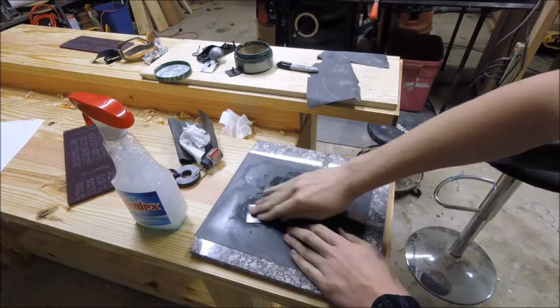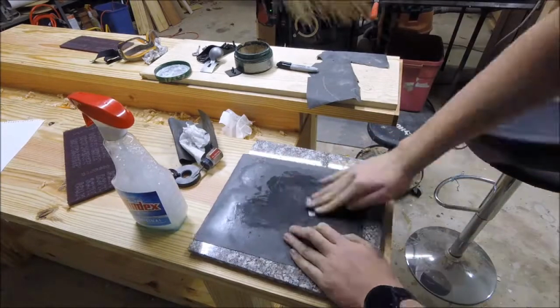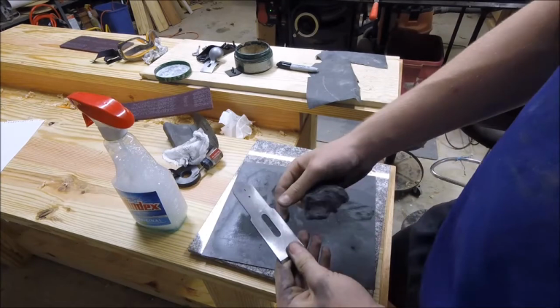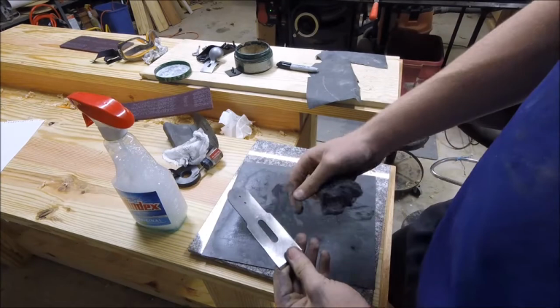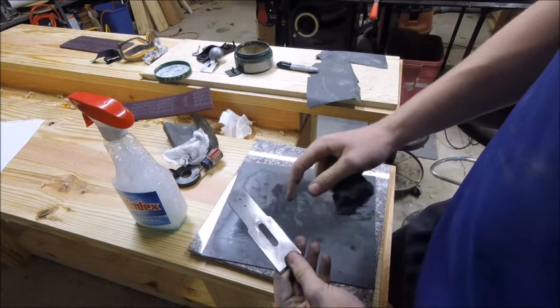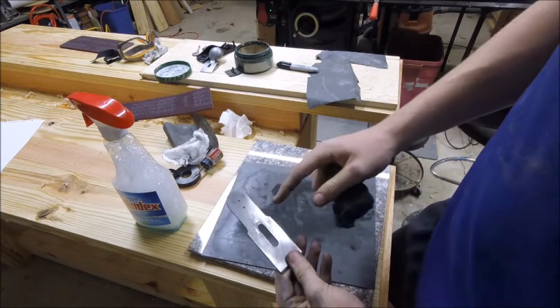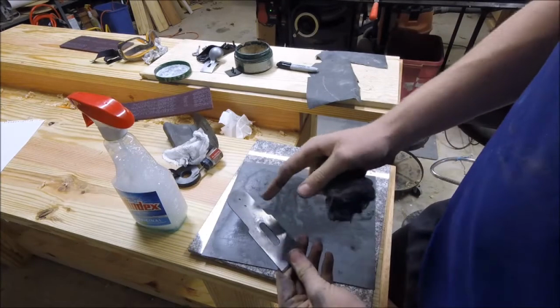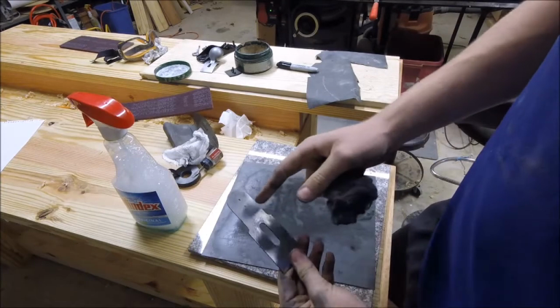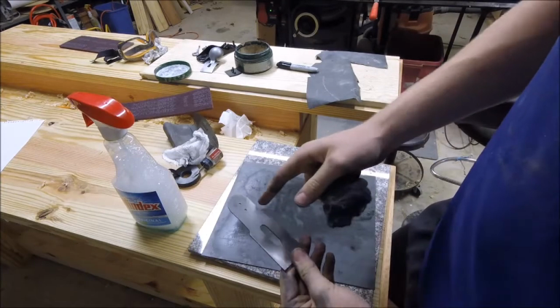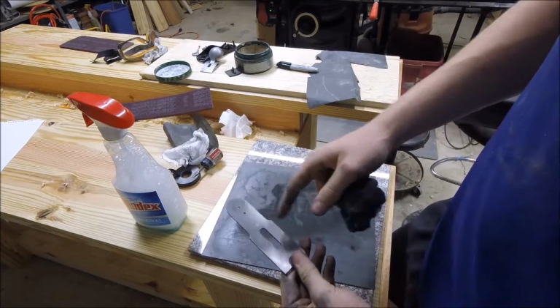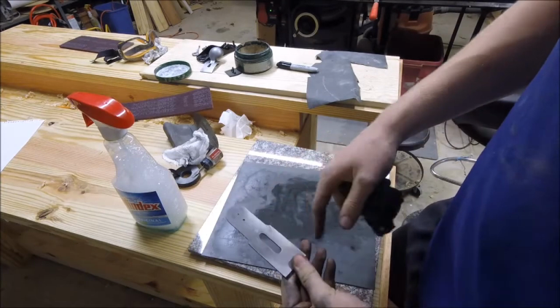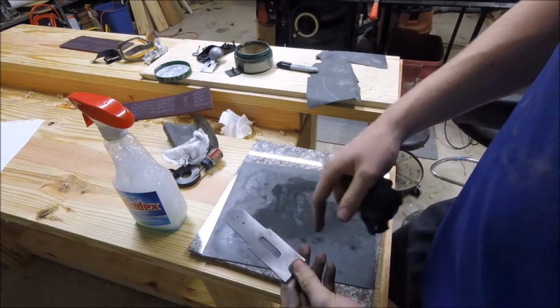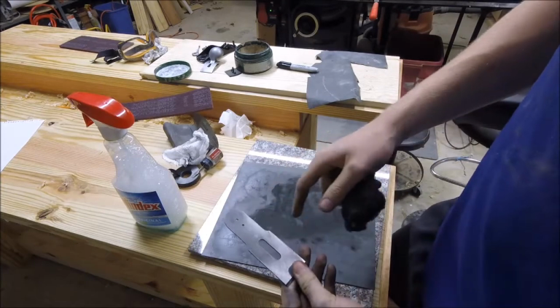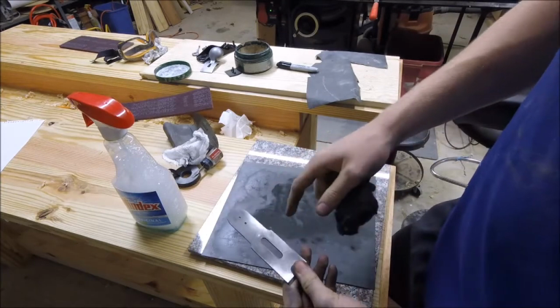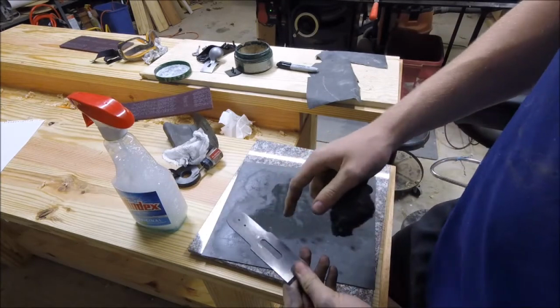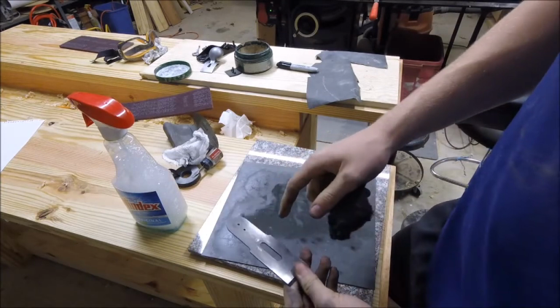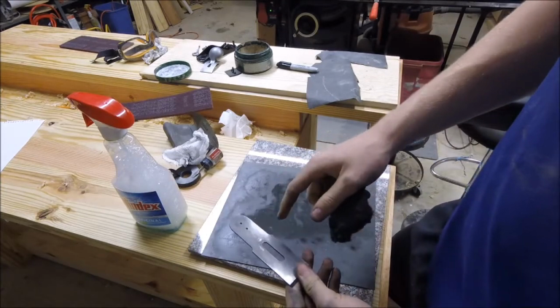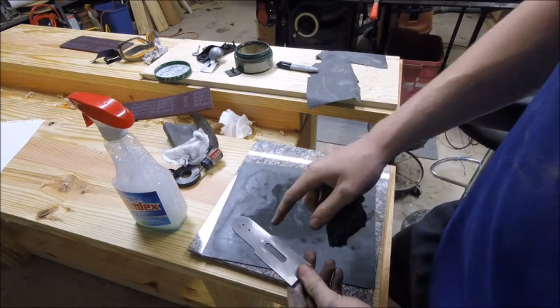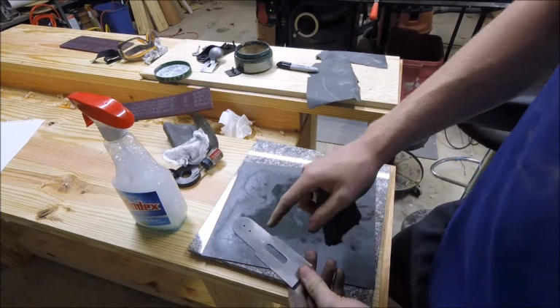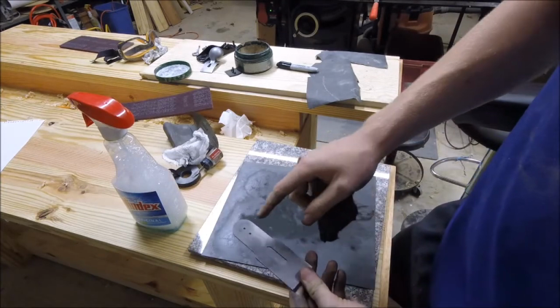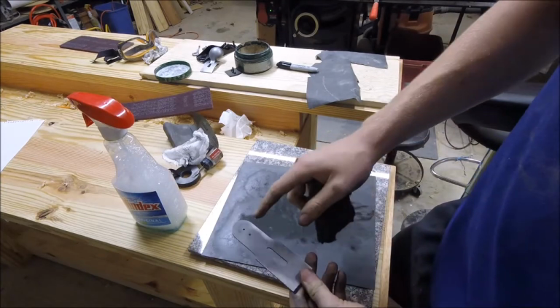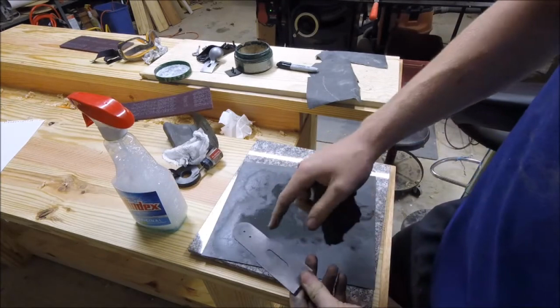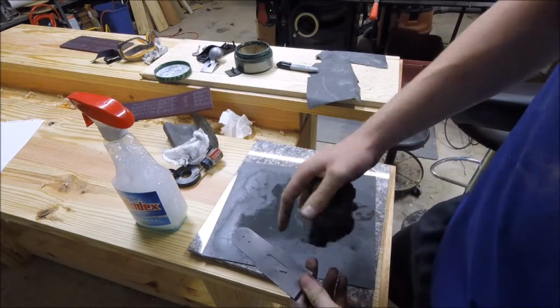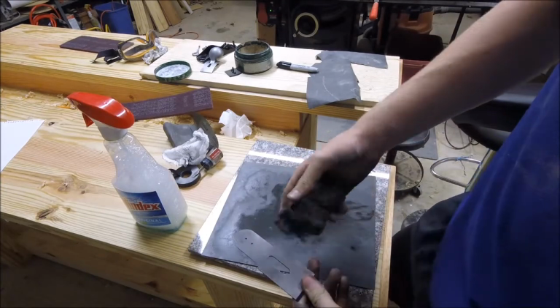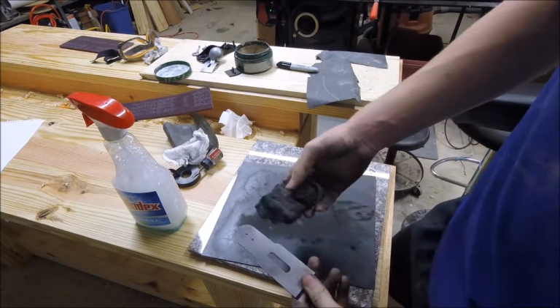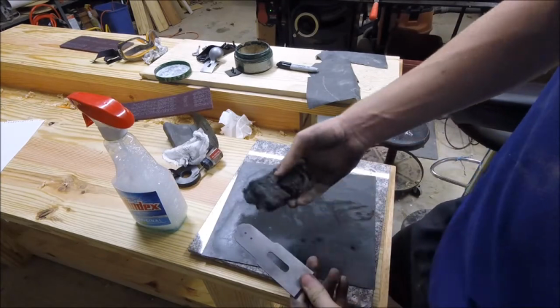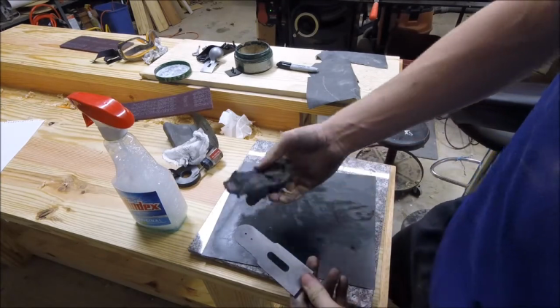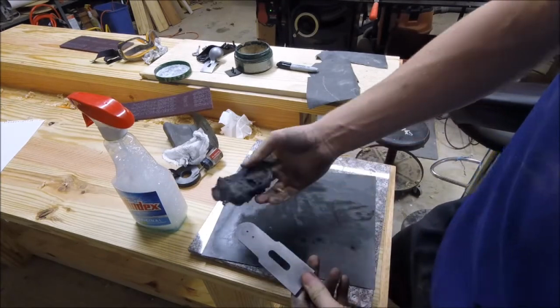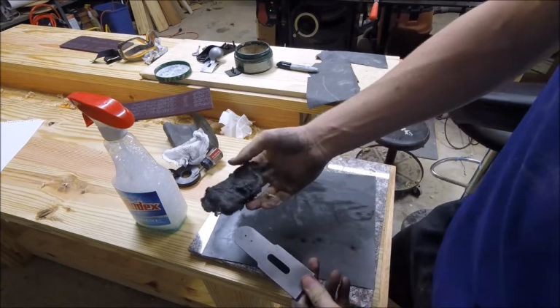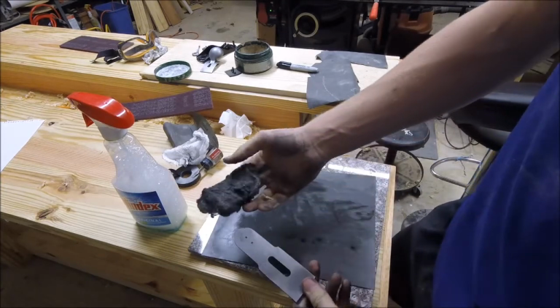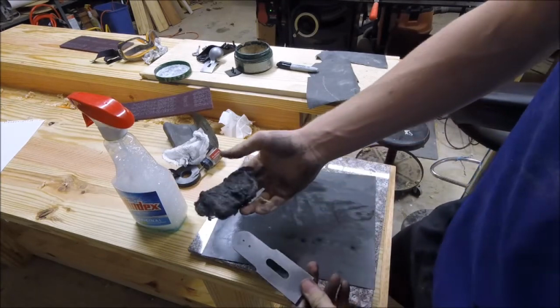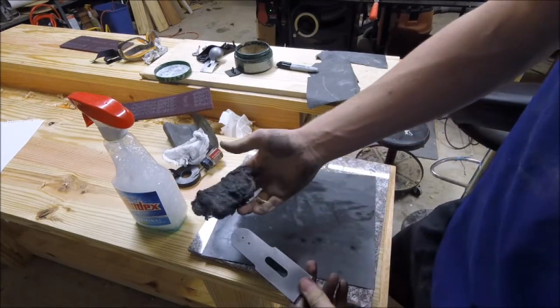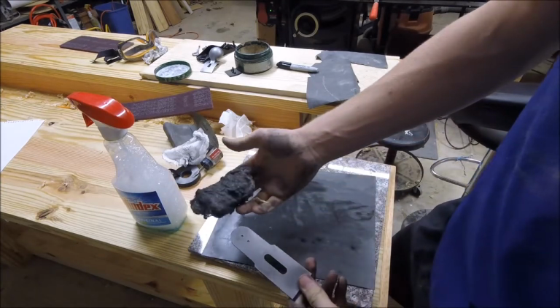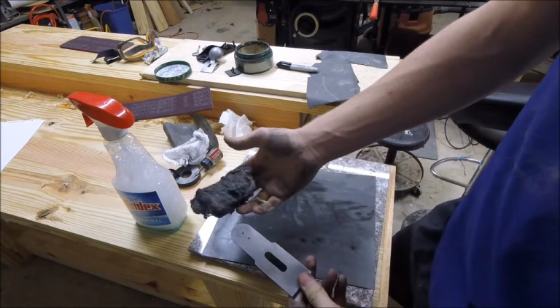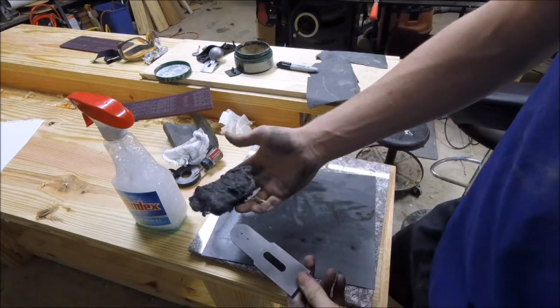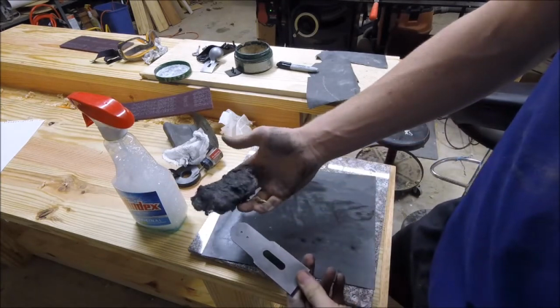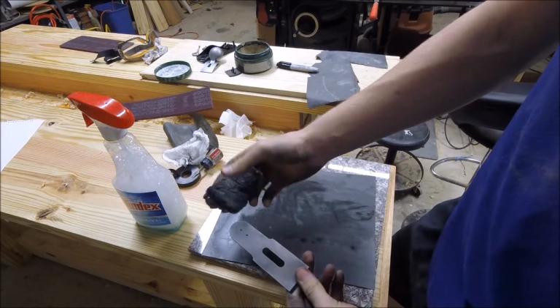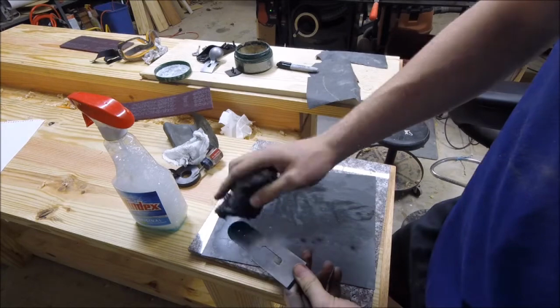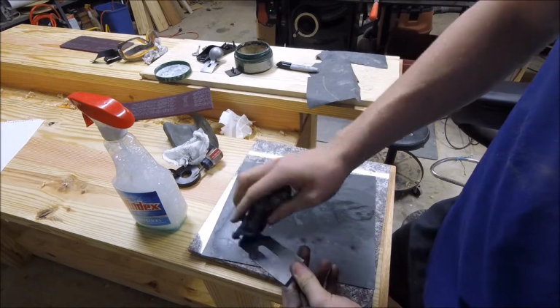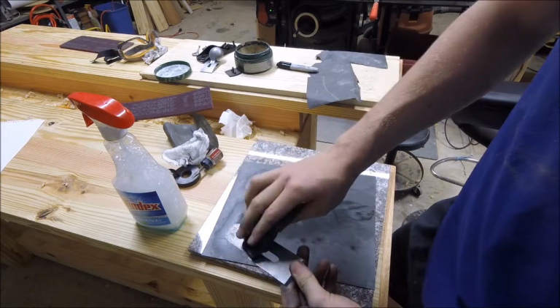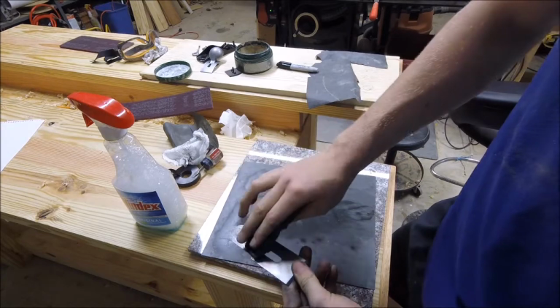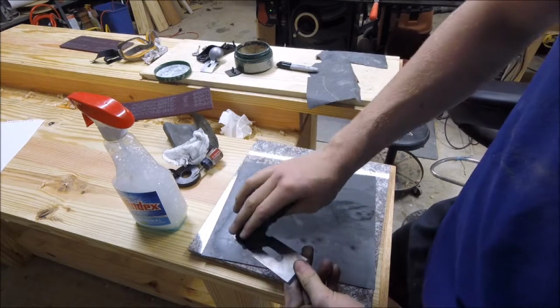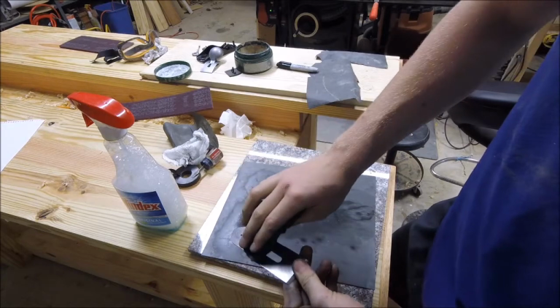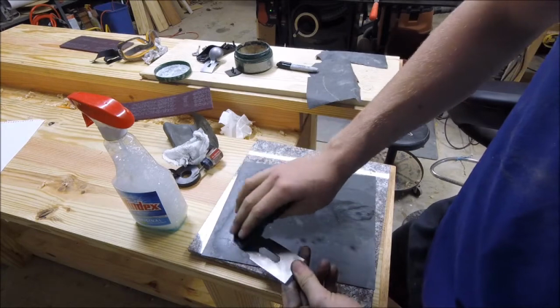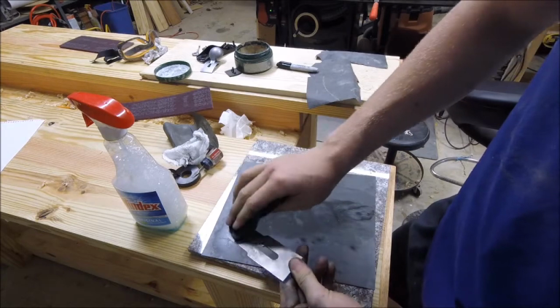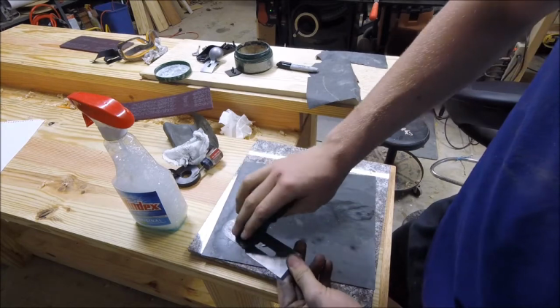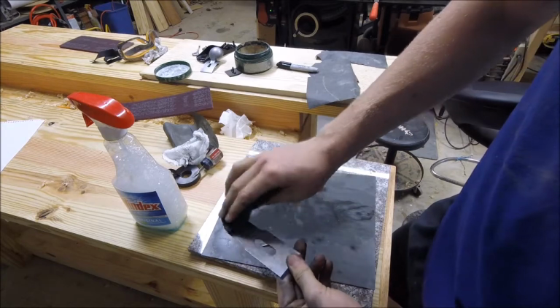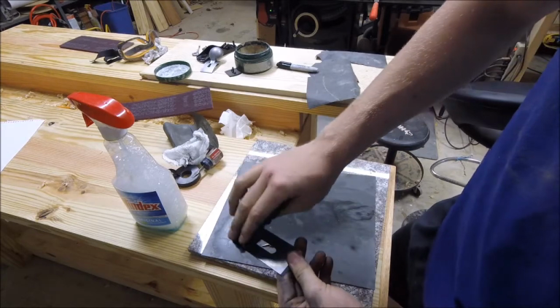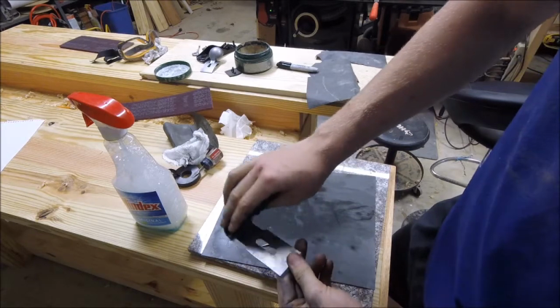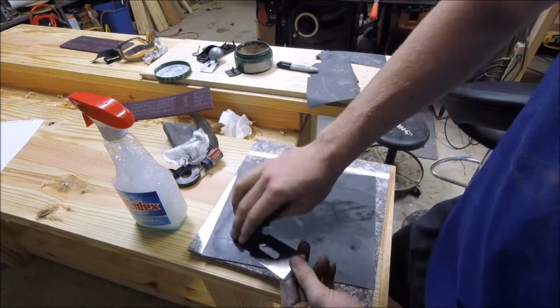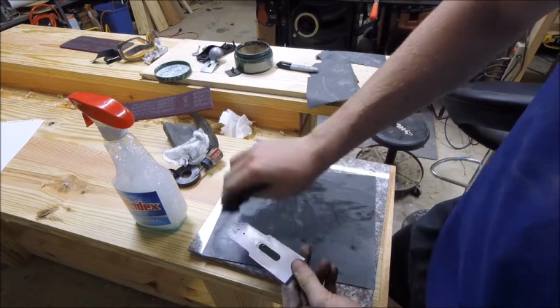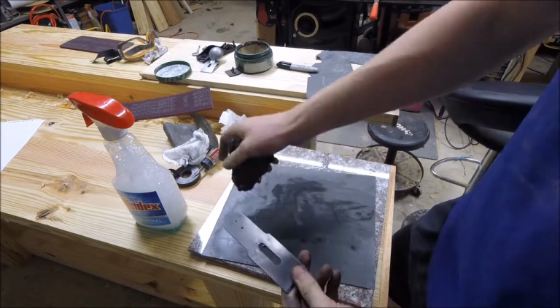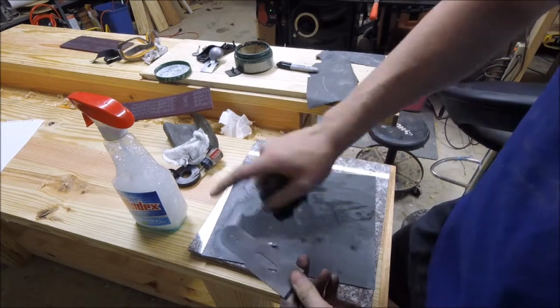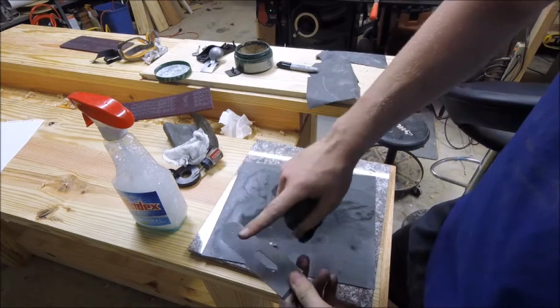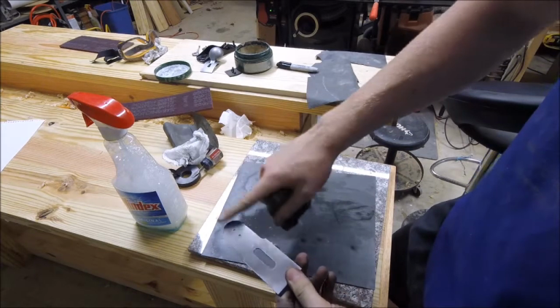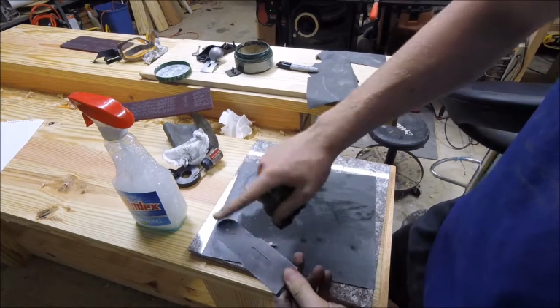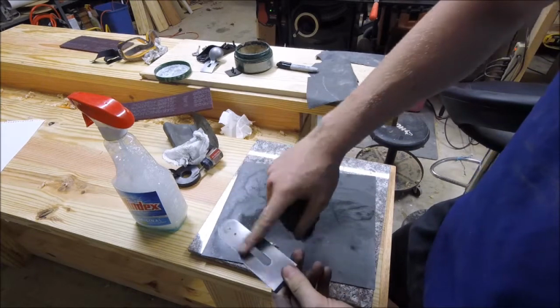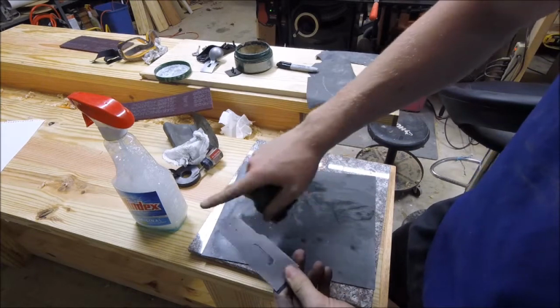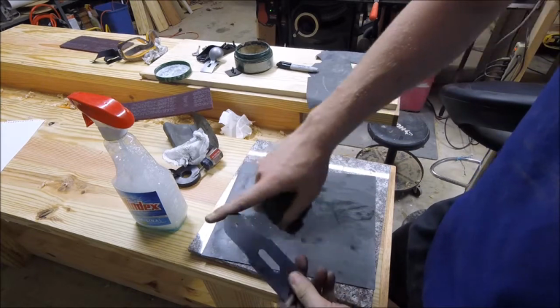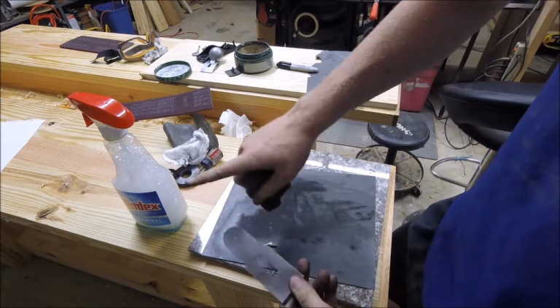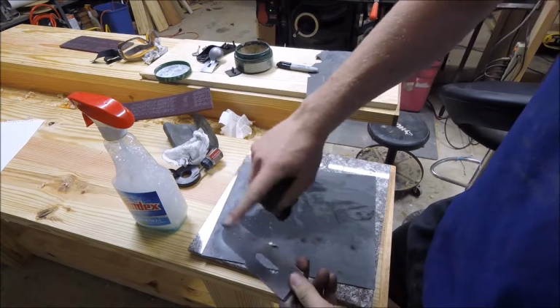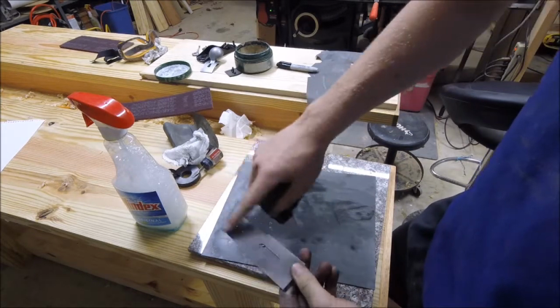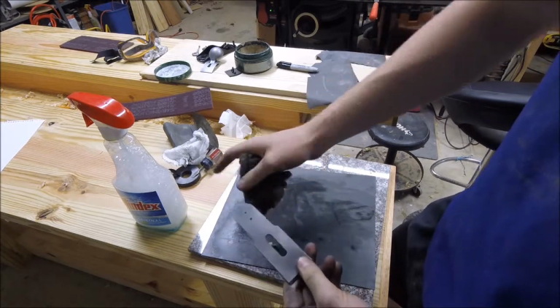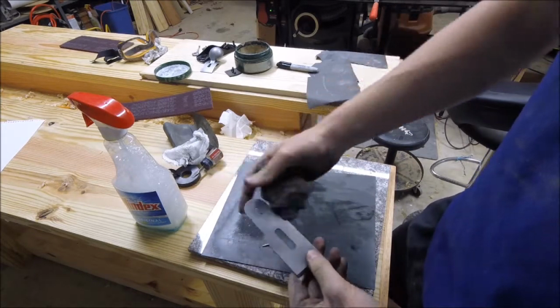On the part of the blade that's not going to be referenced for sharpening, I'm just going to put steel wool on it to take it down and make it shiny.